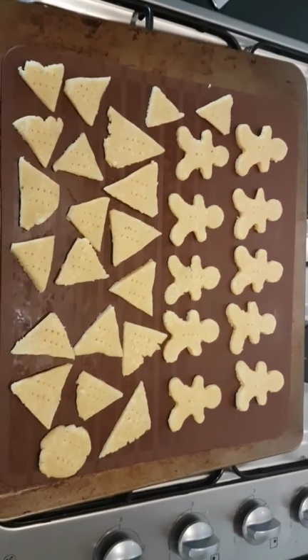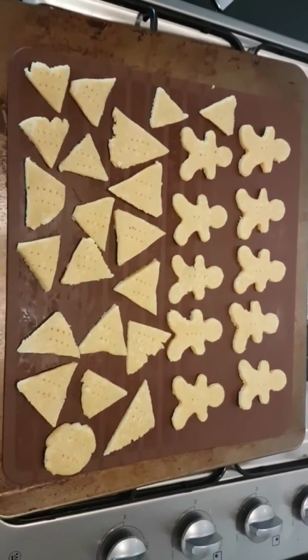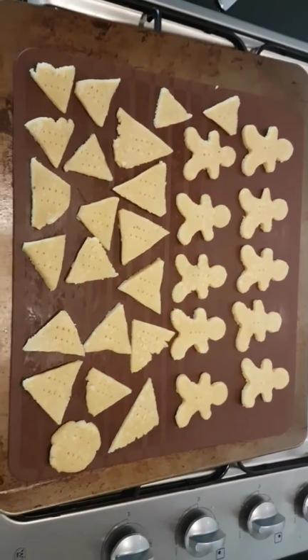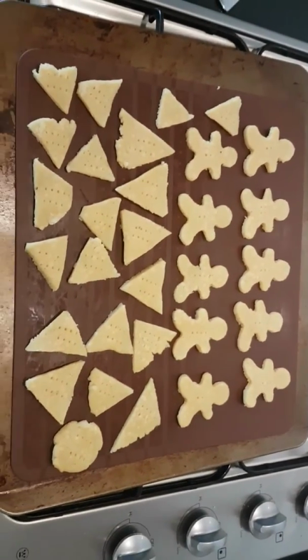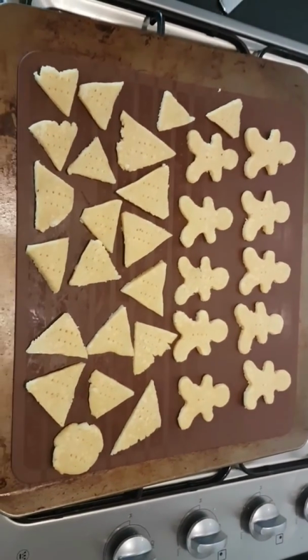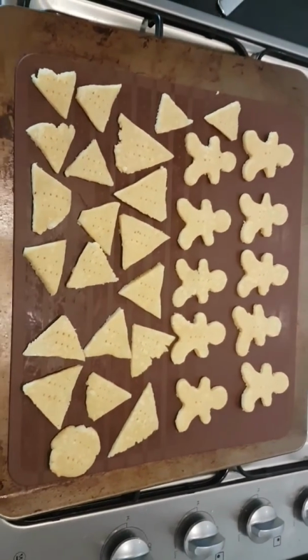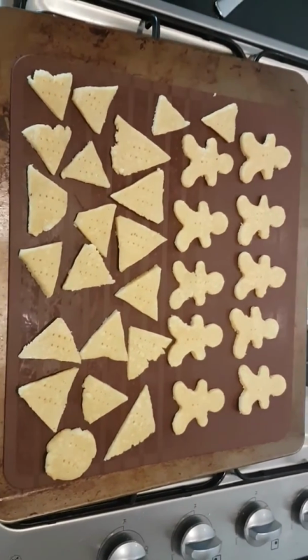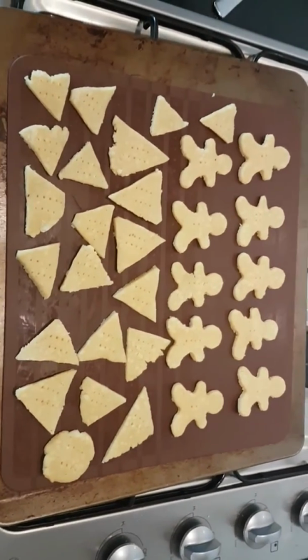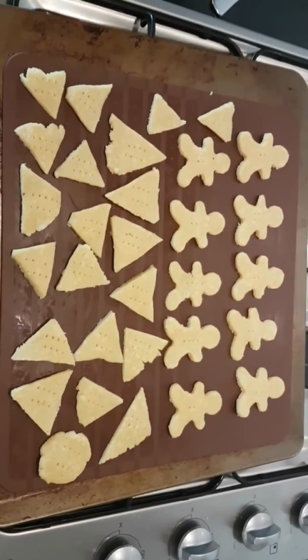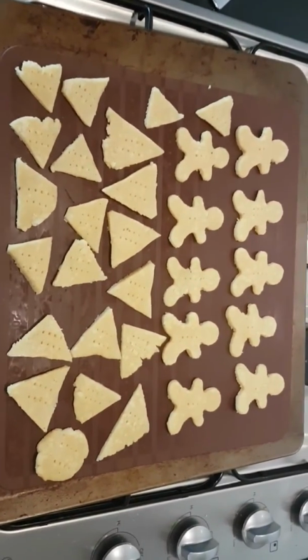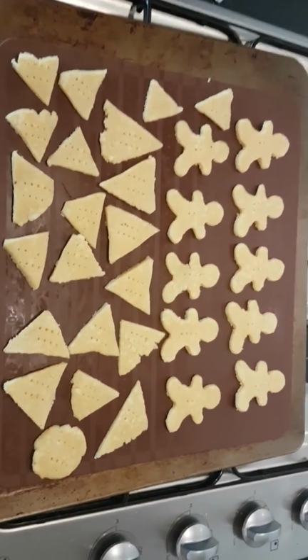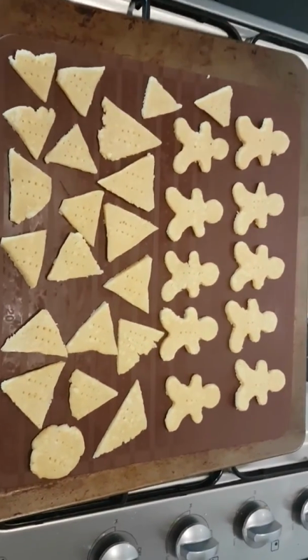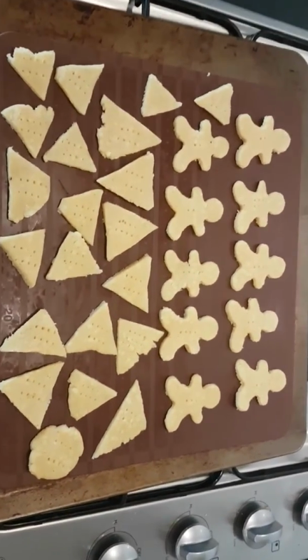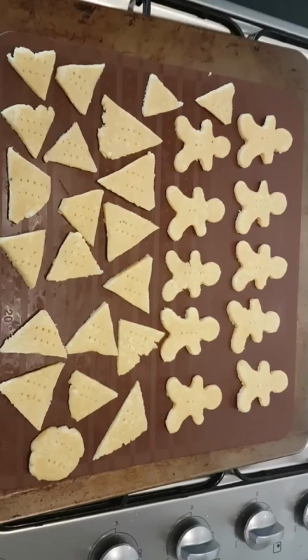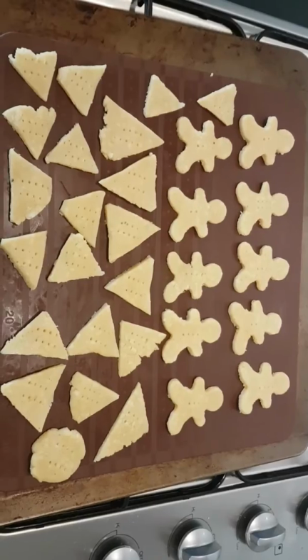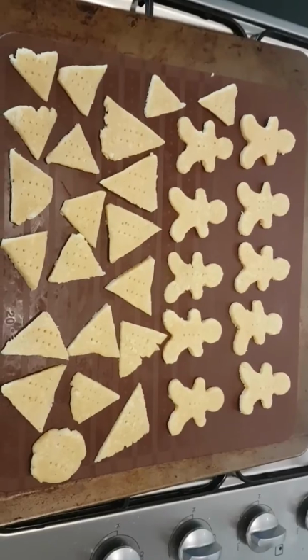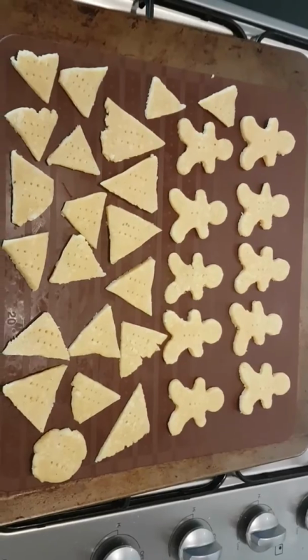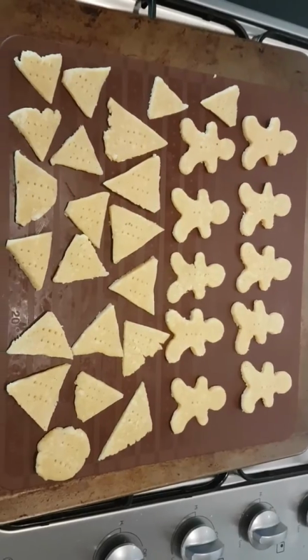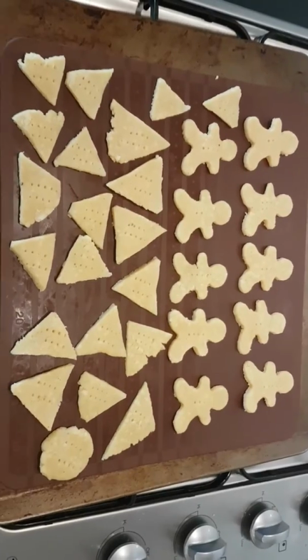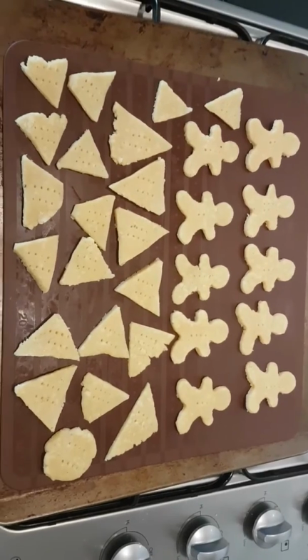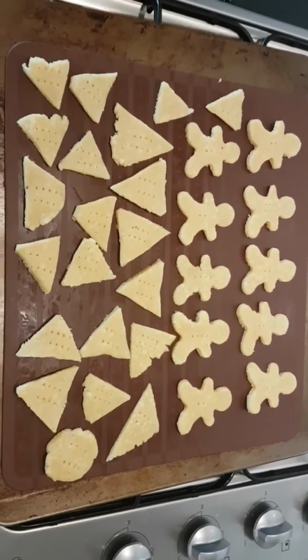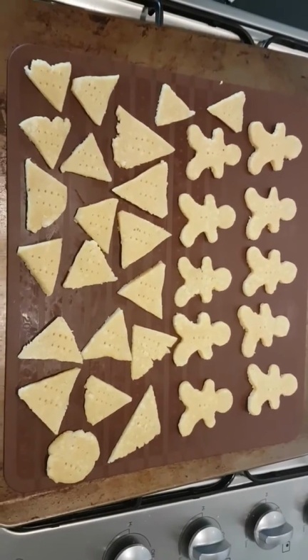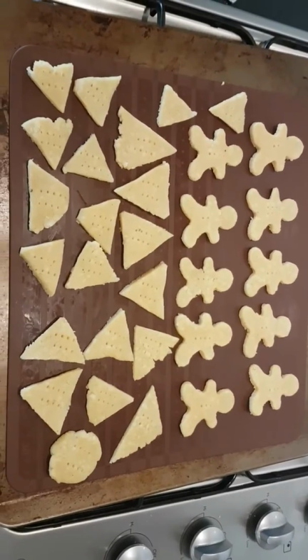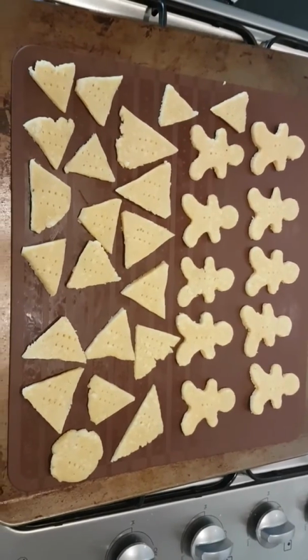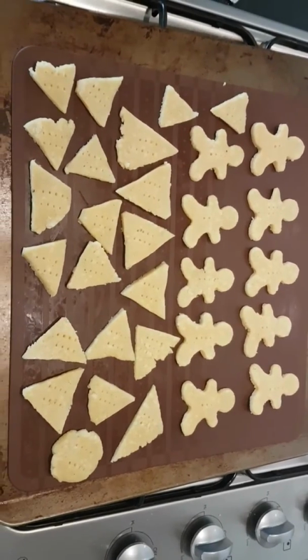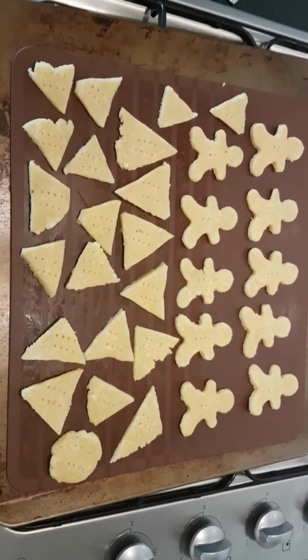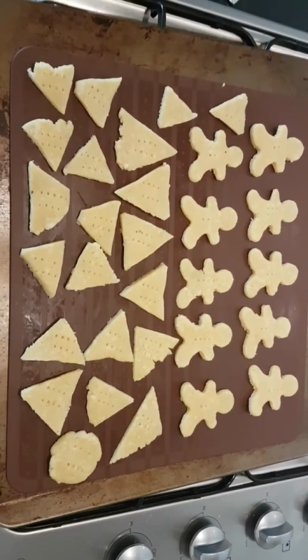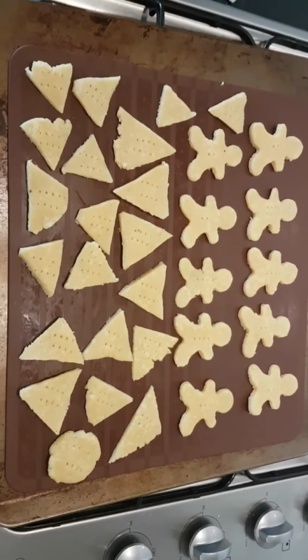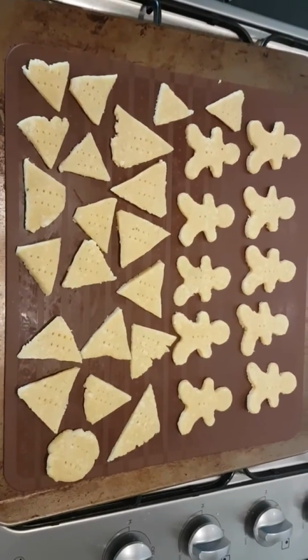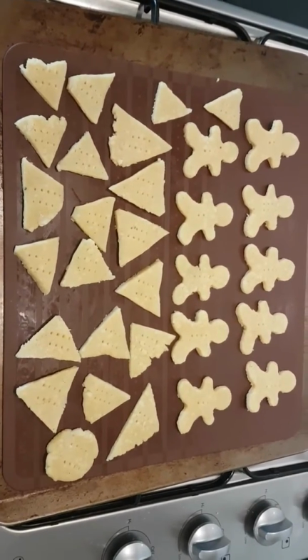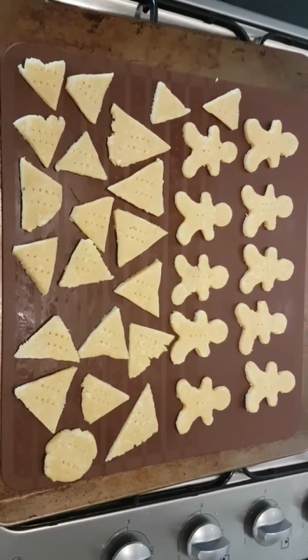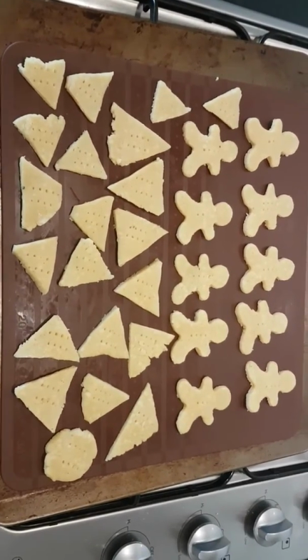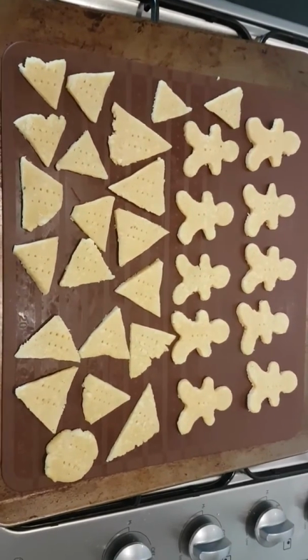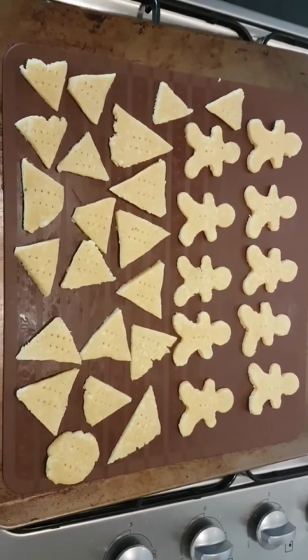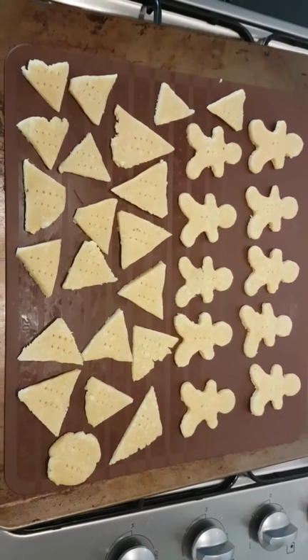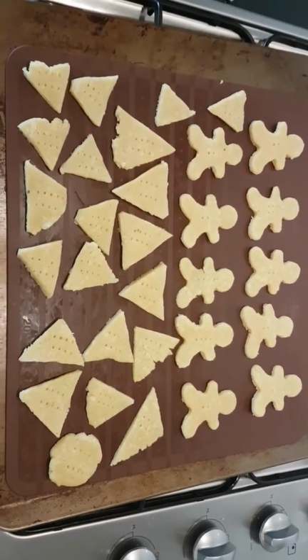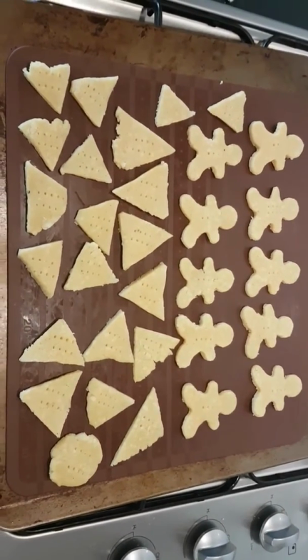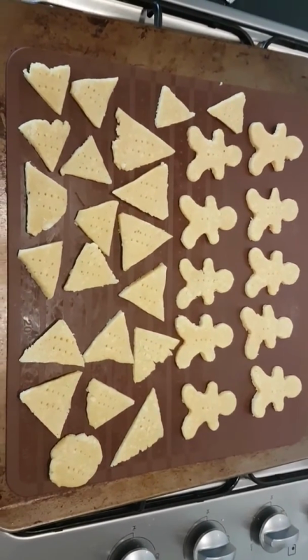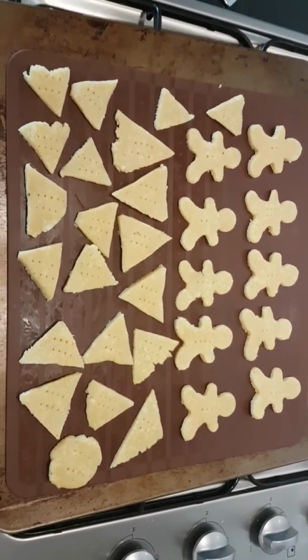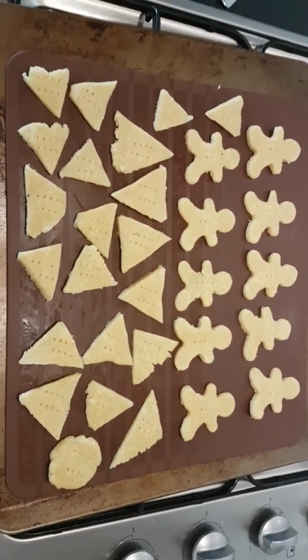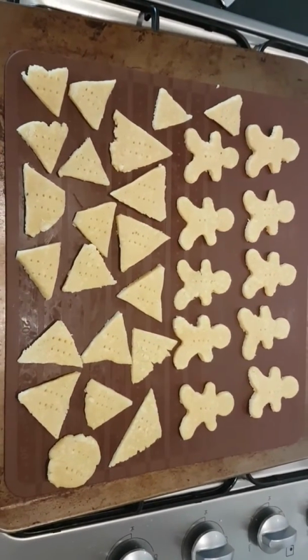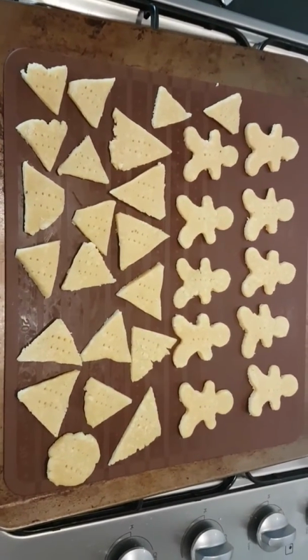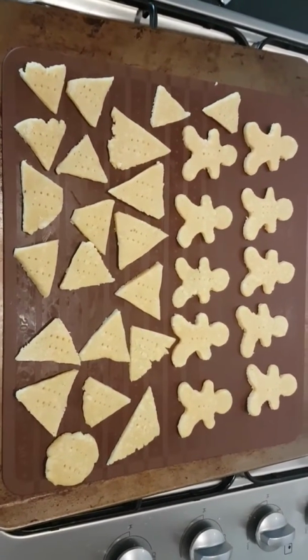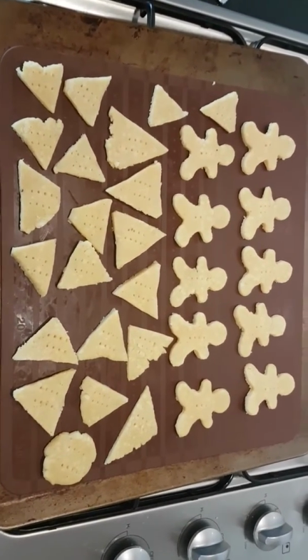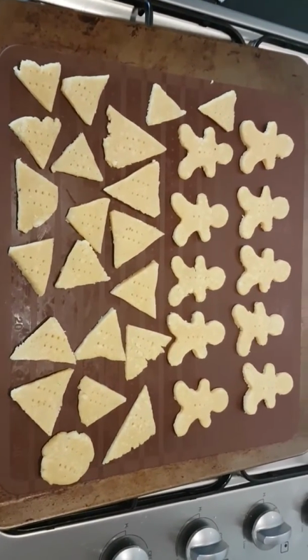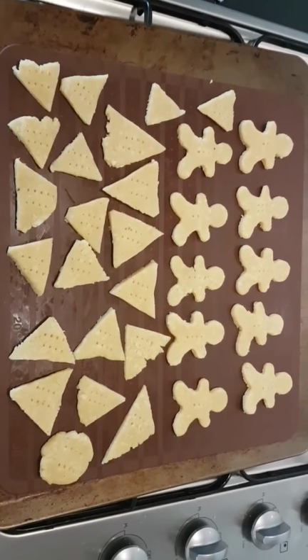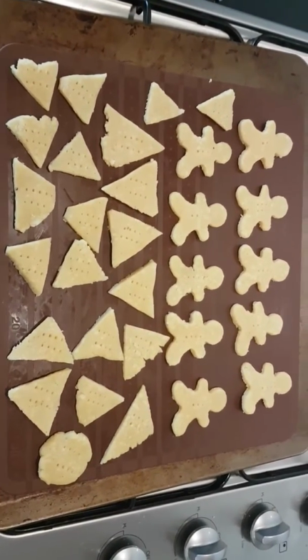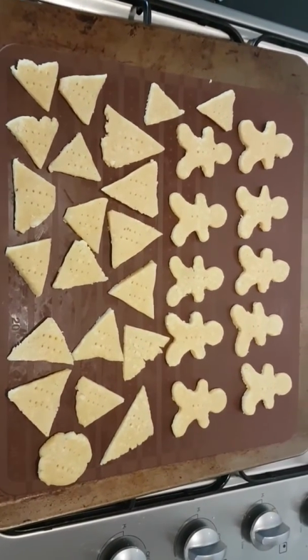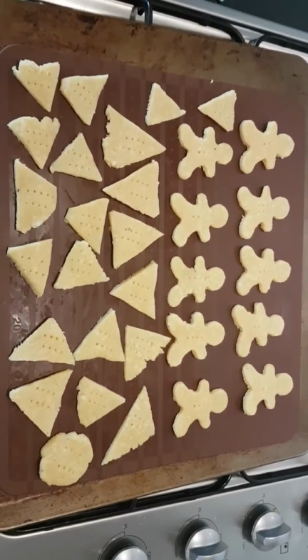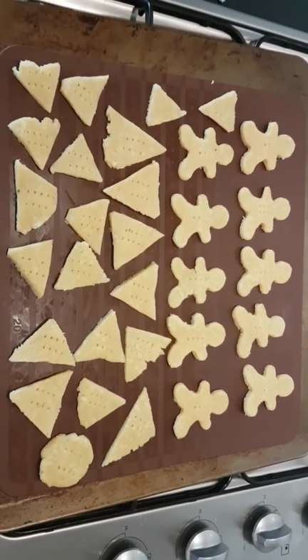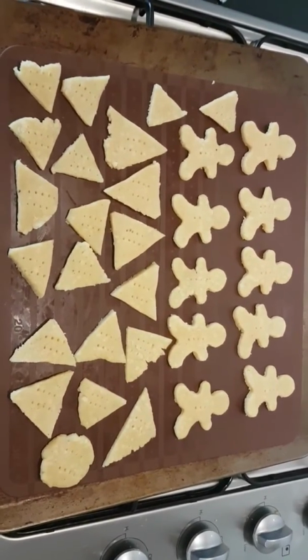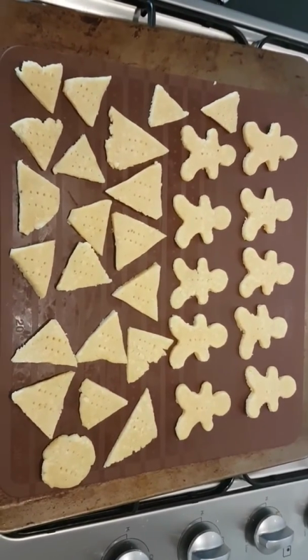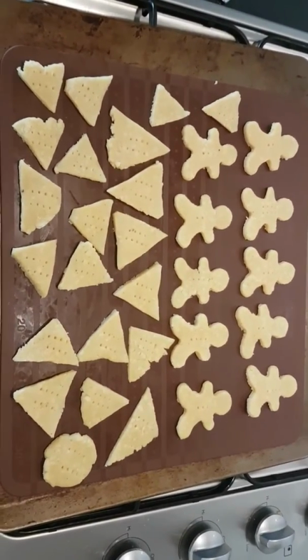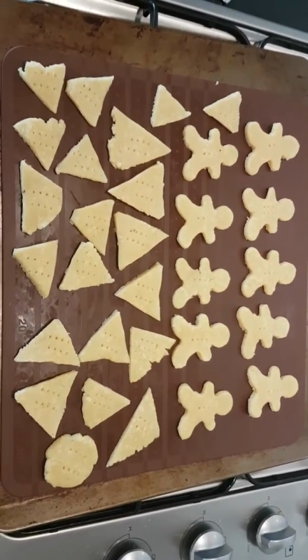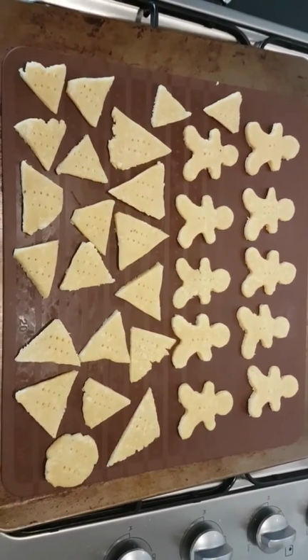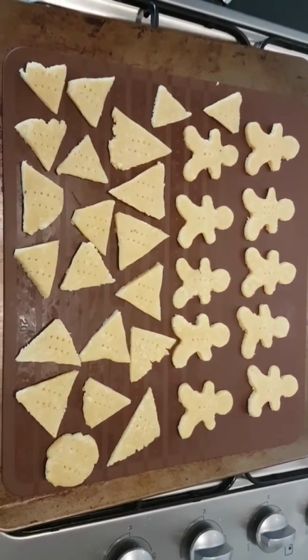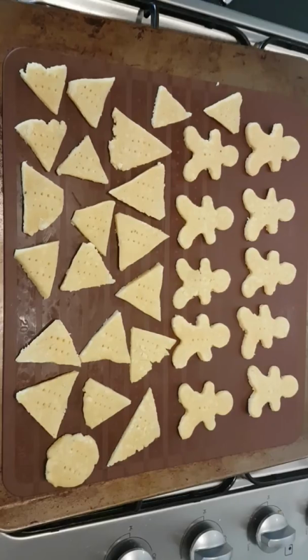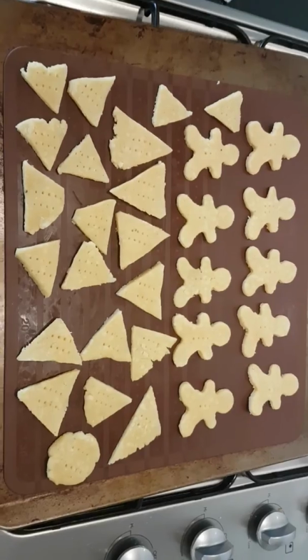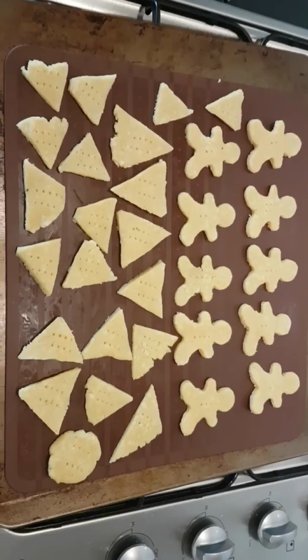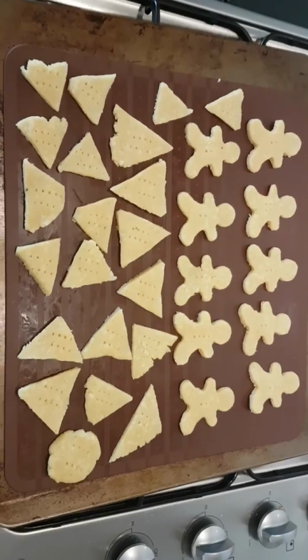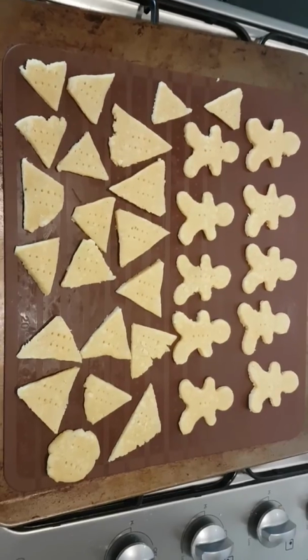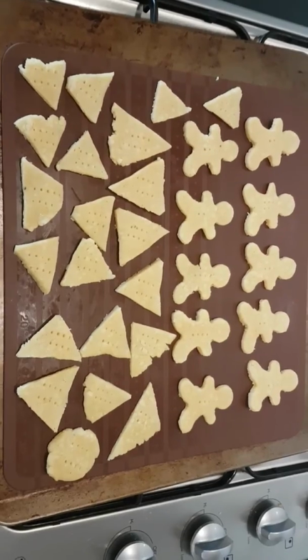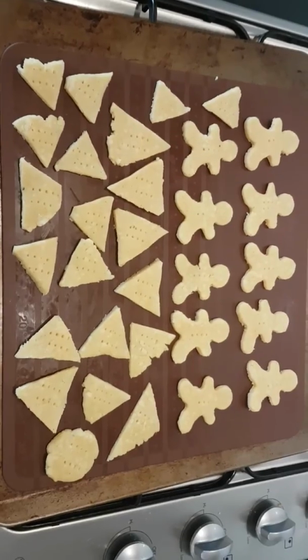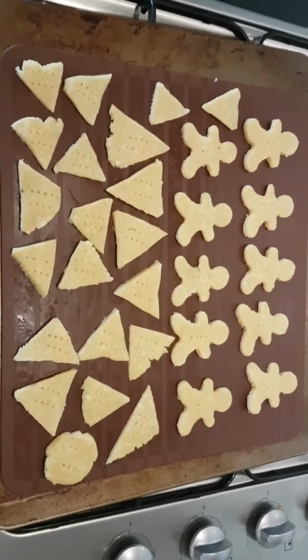There's my different shapes — into the oven at about 180 degrees for 15 to 20 minutes, and we've got some yummy cheesy crackers.